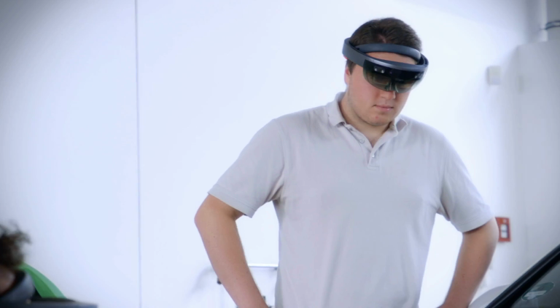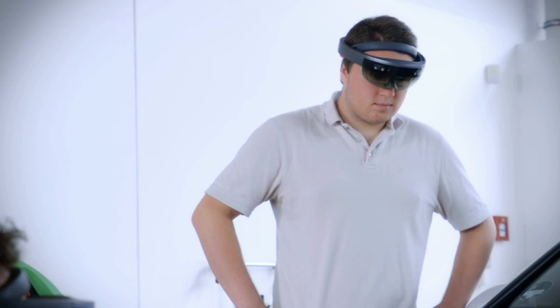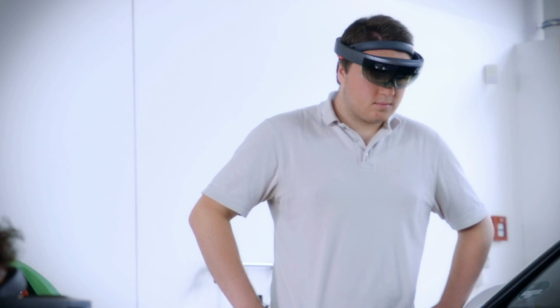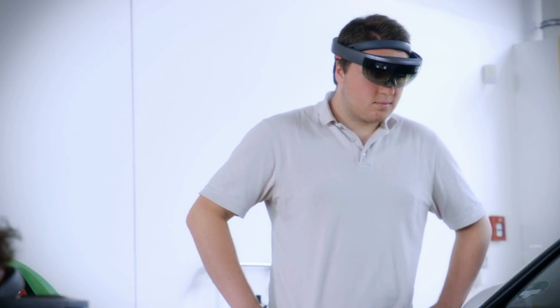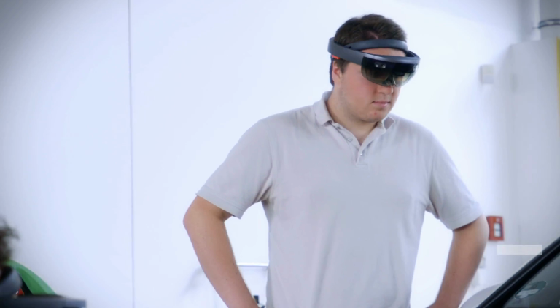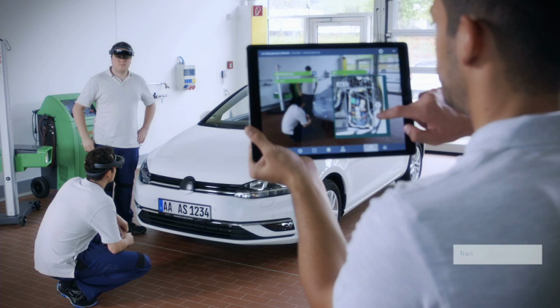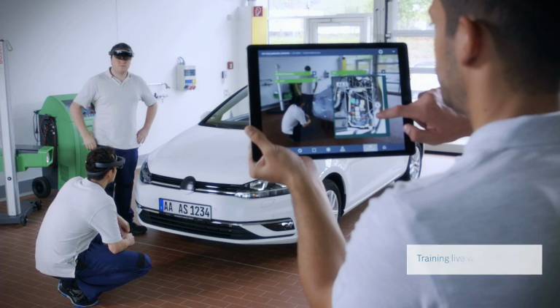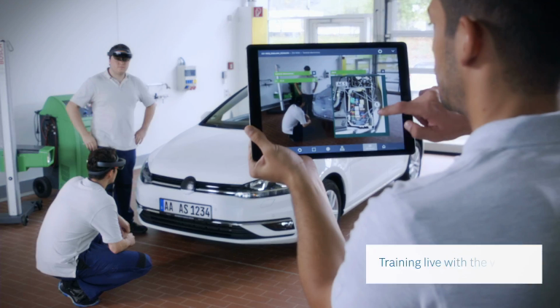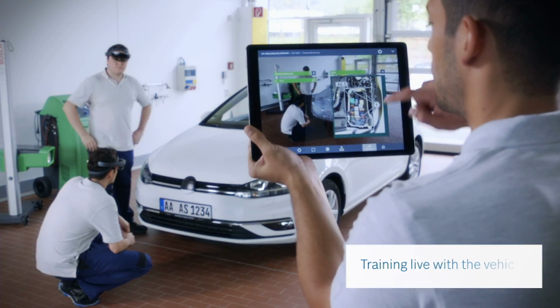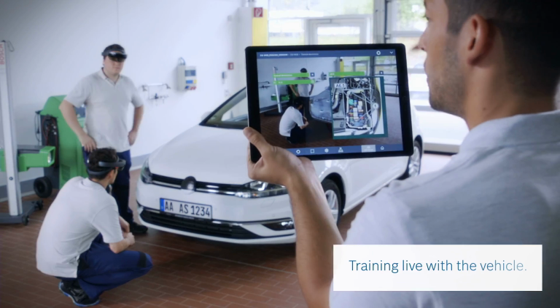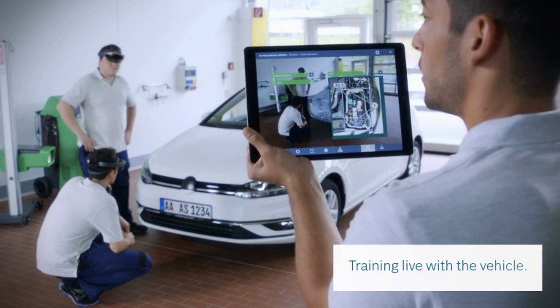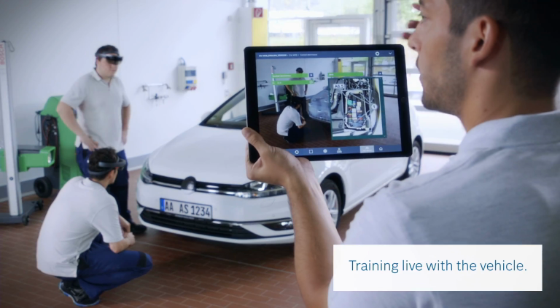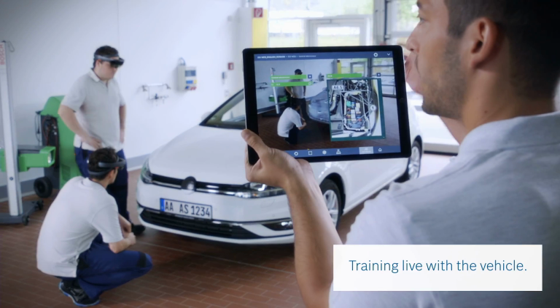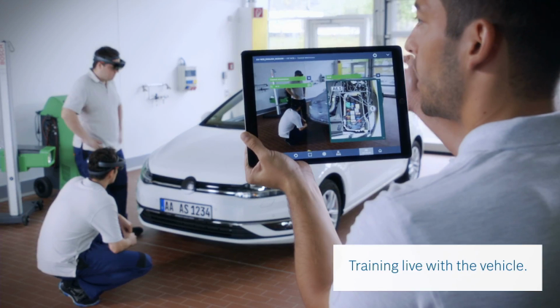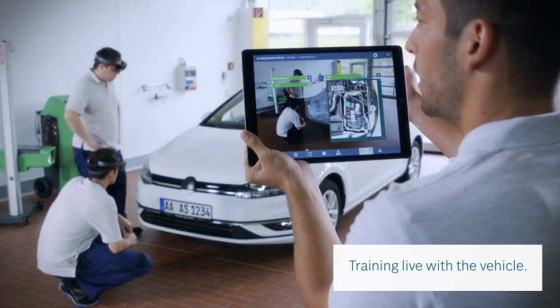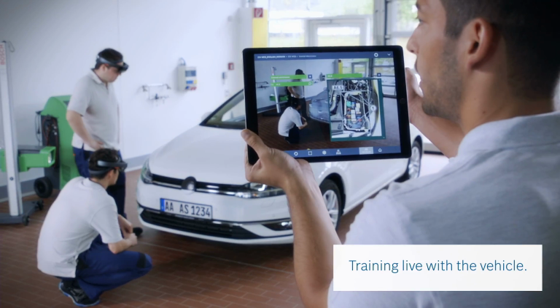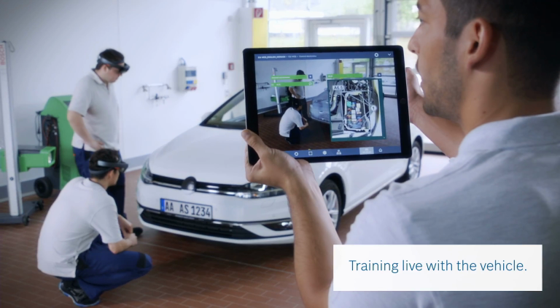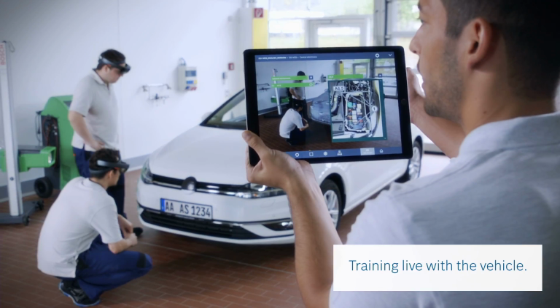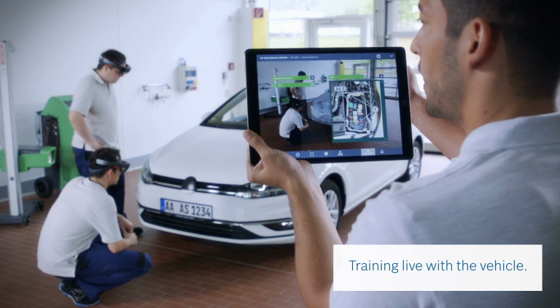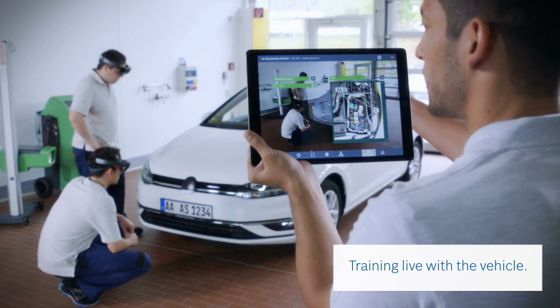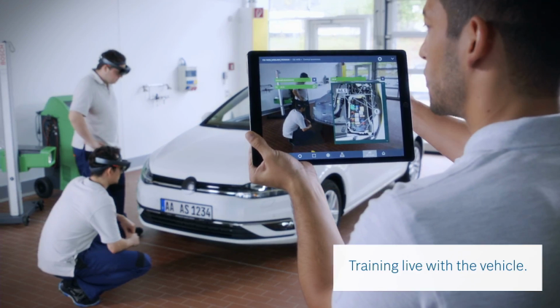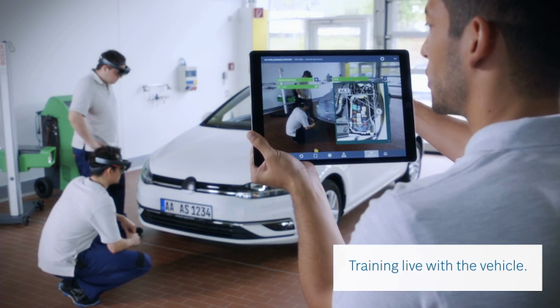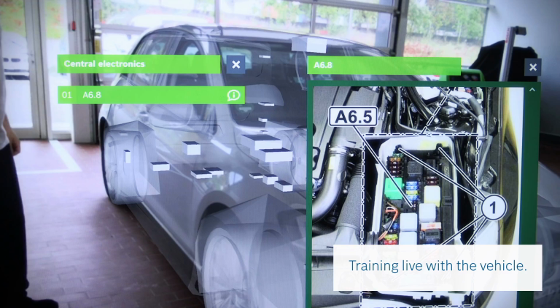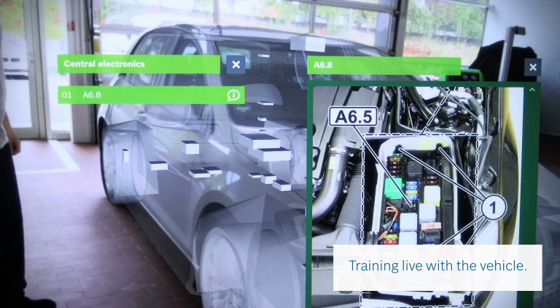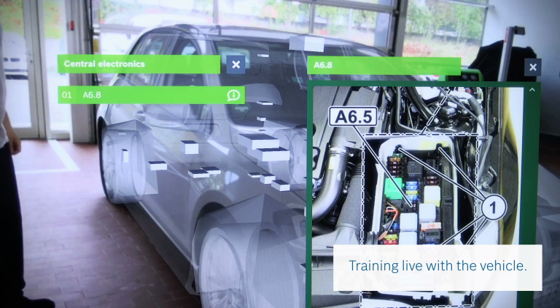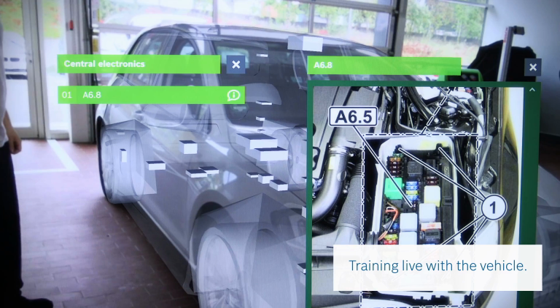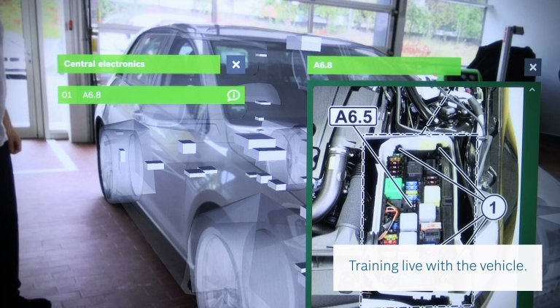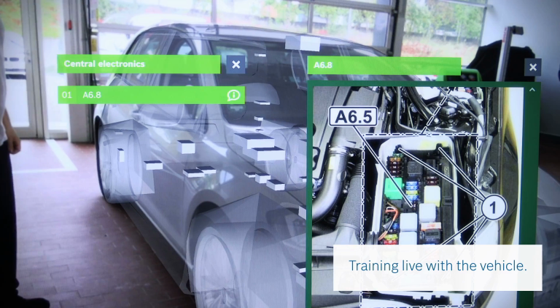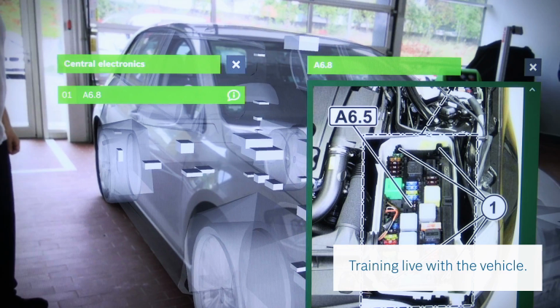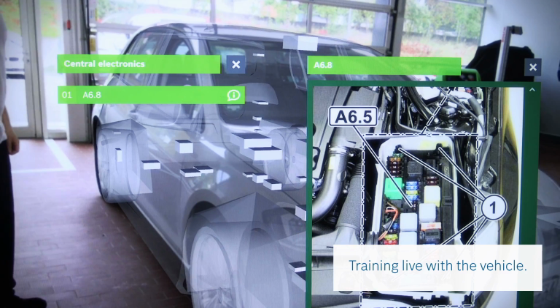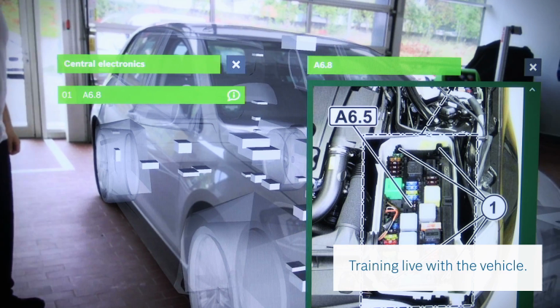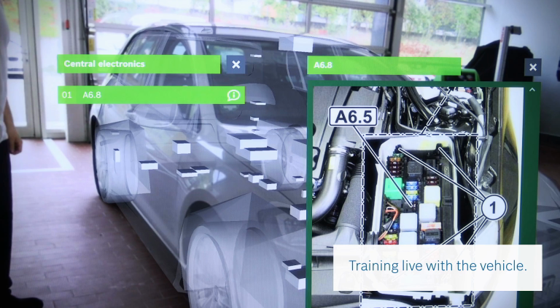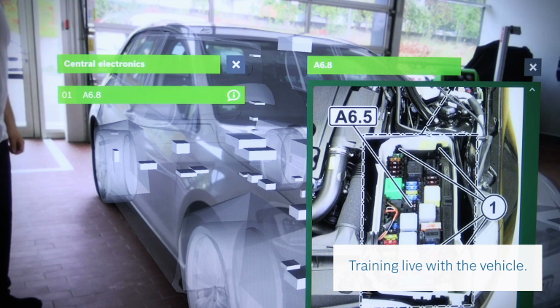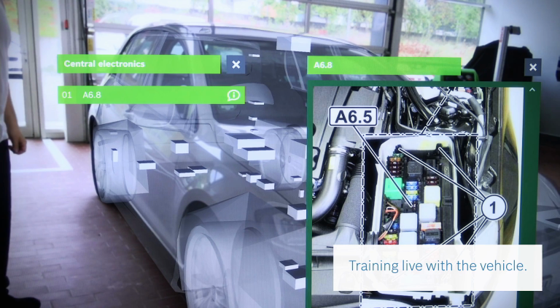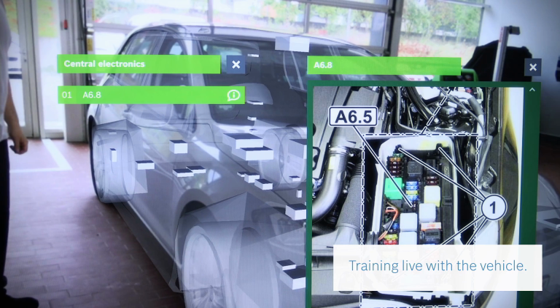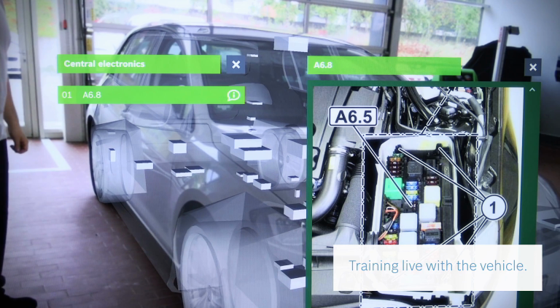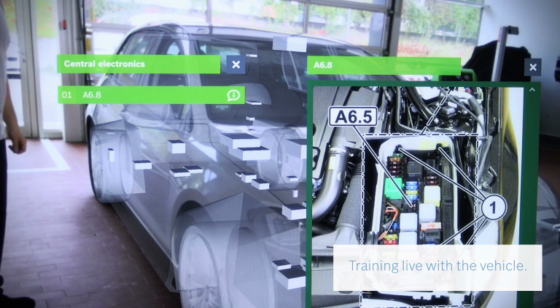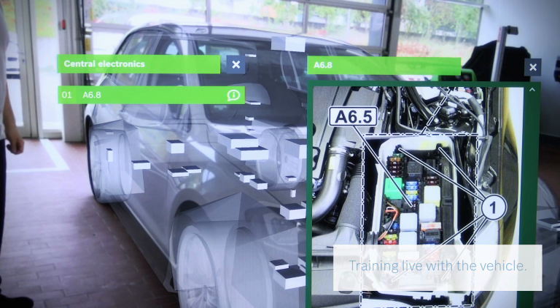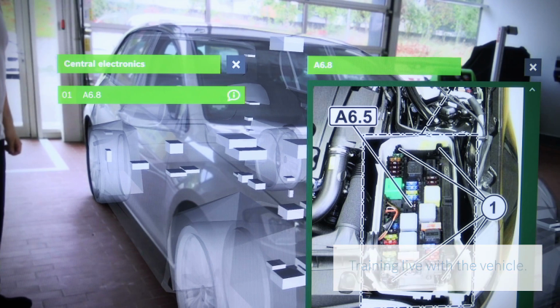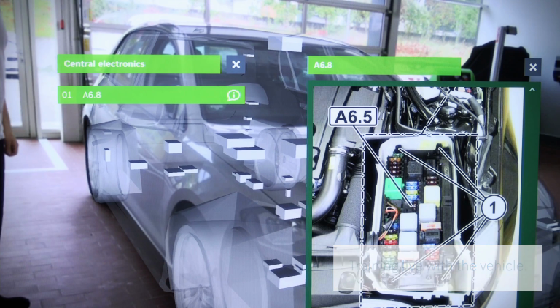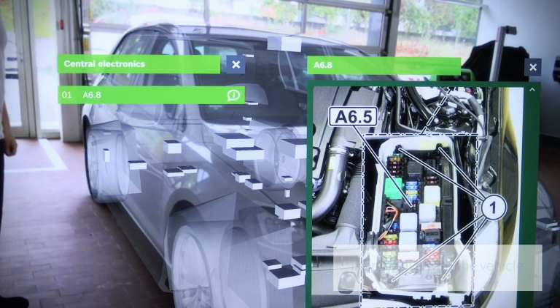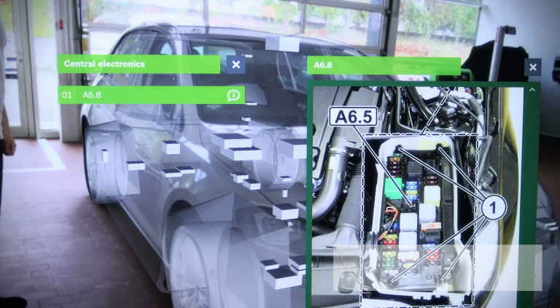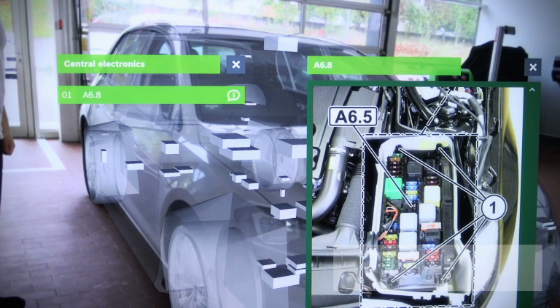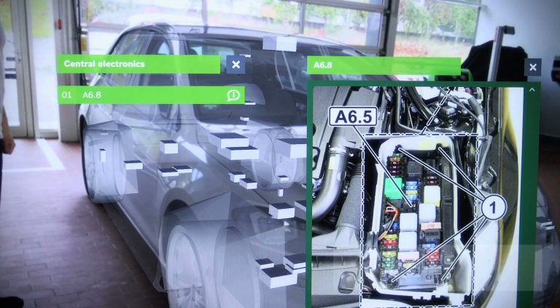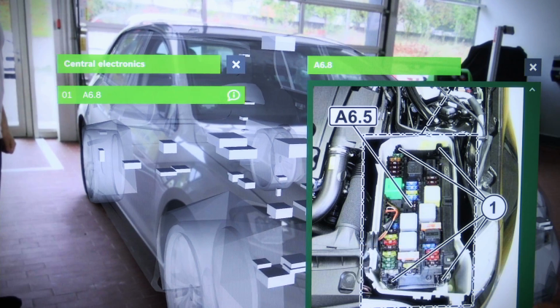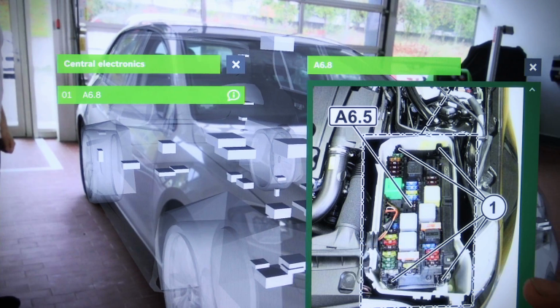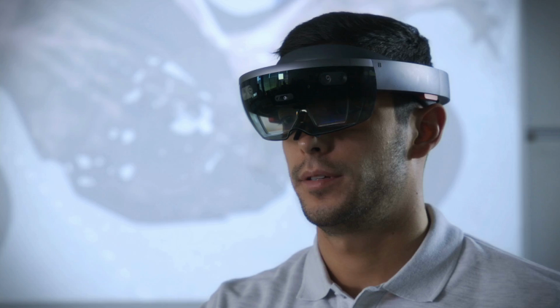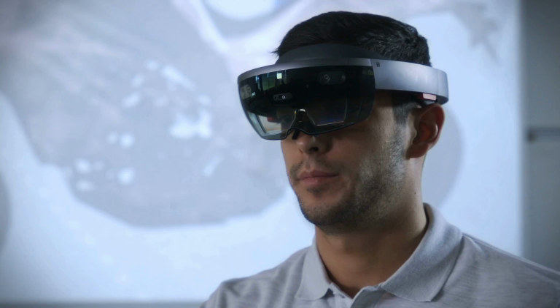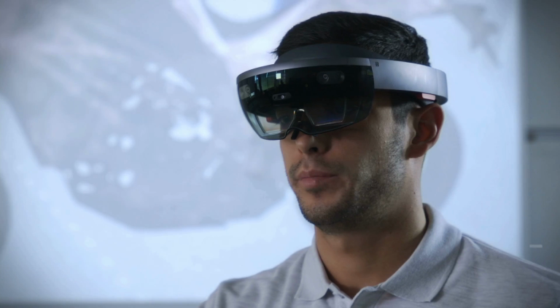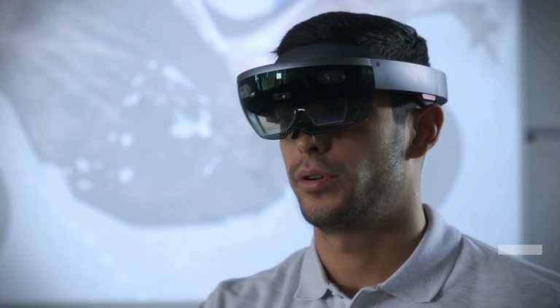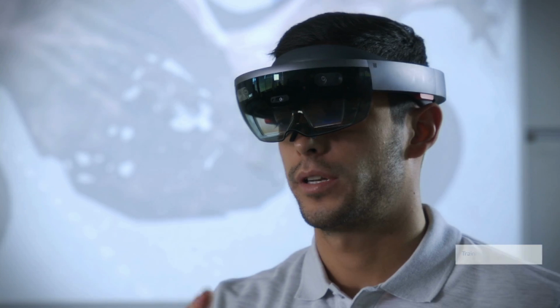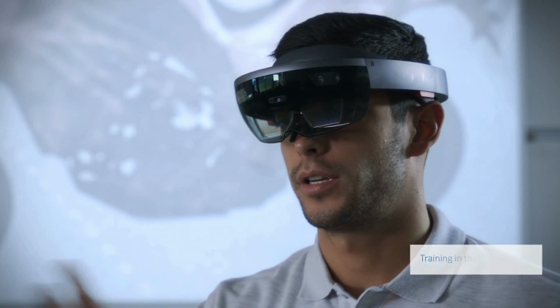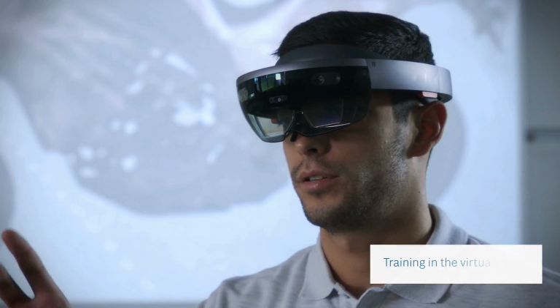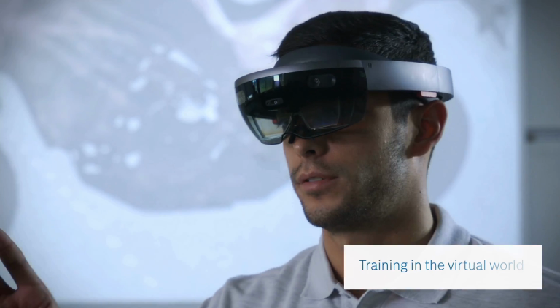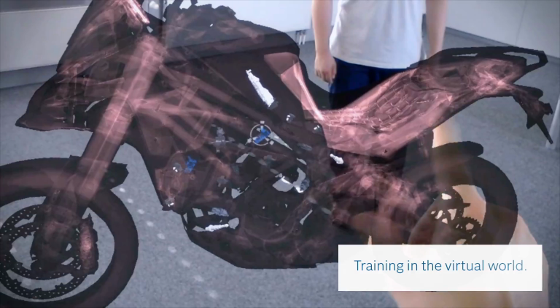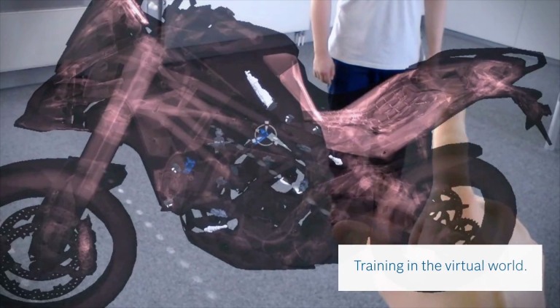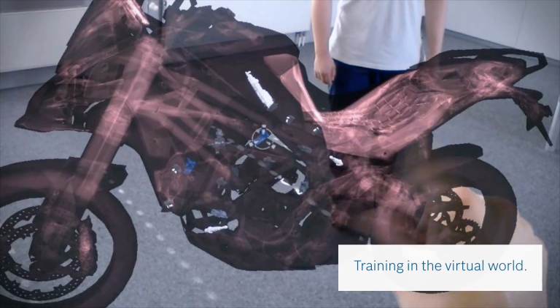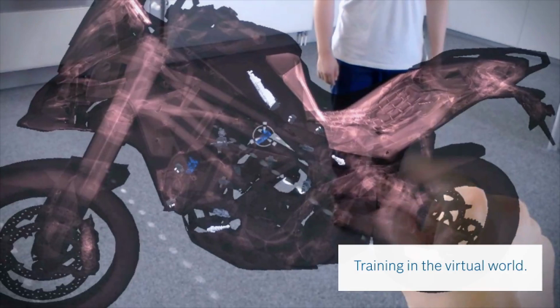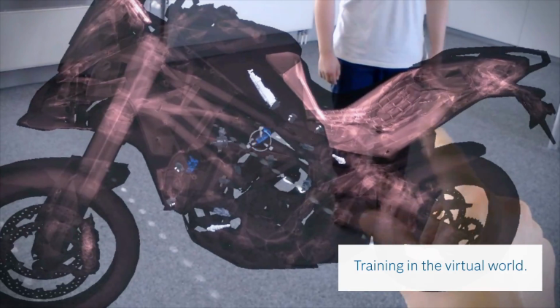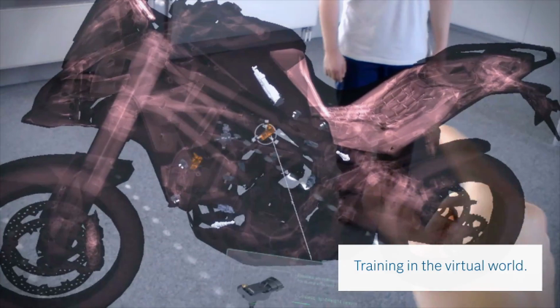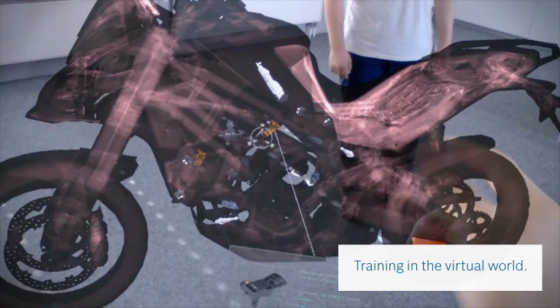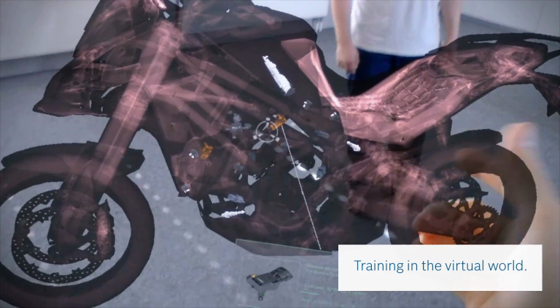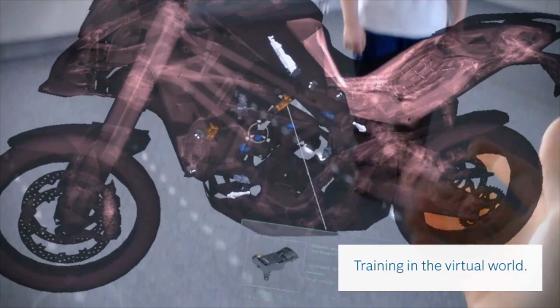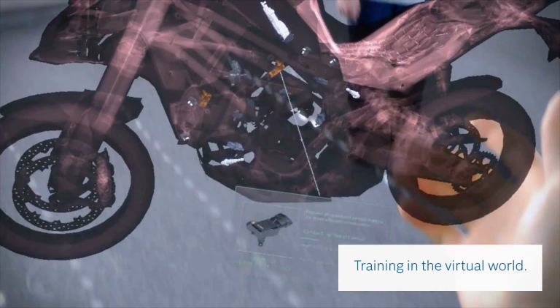Live with the vehicle. And in the virtual world.